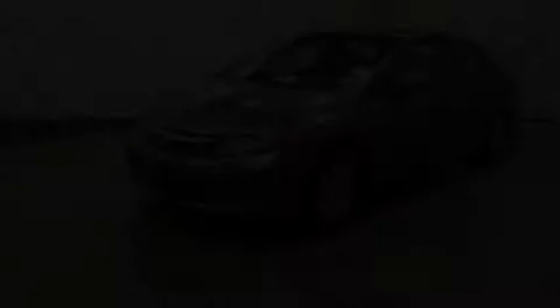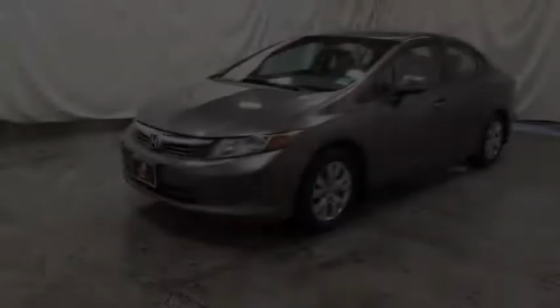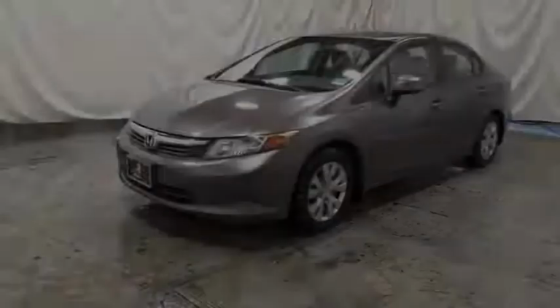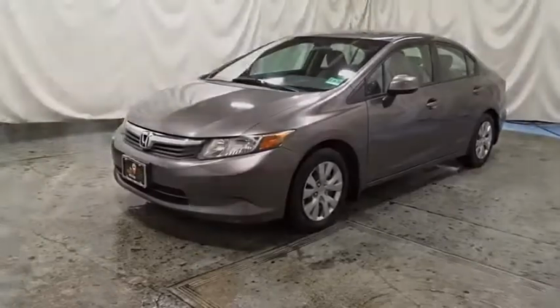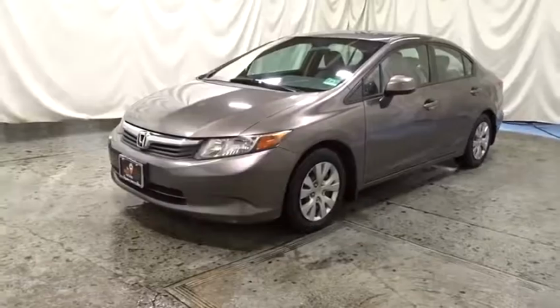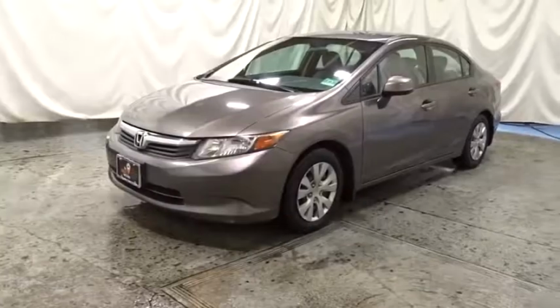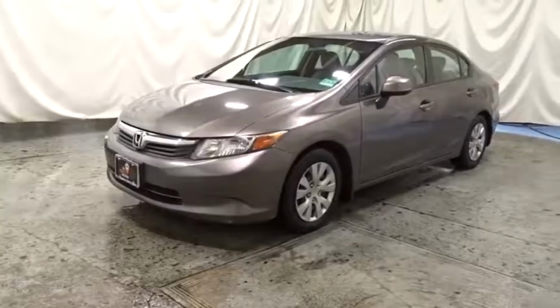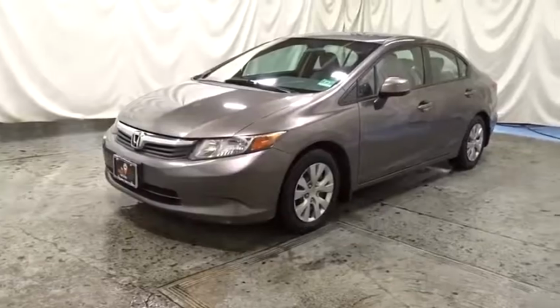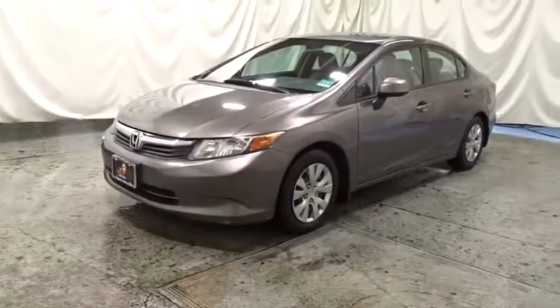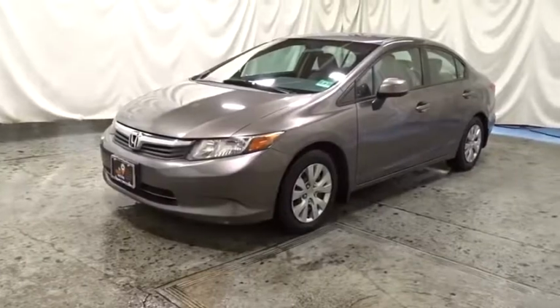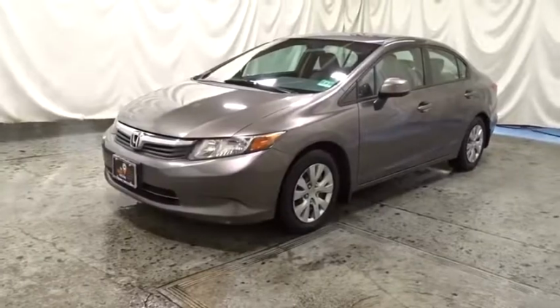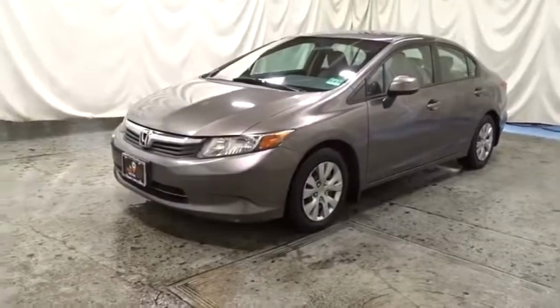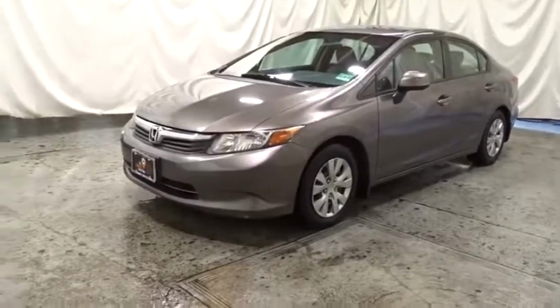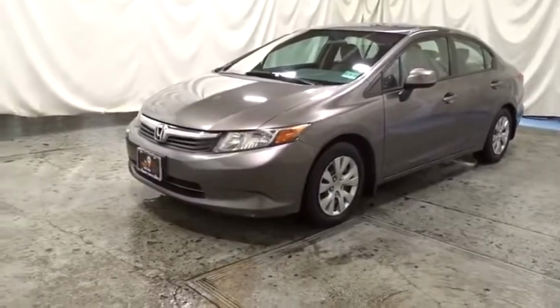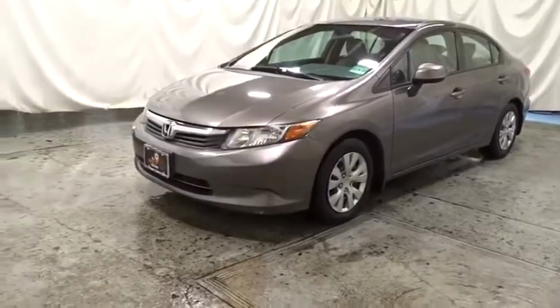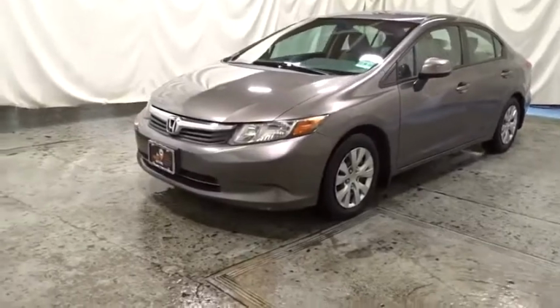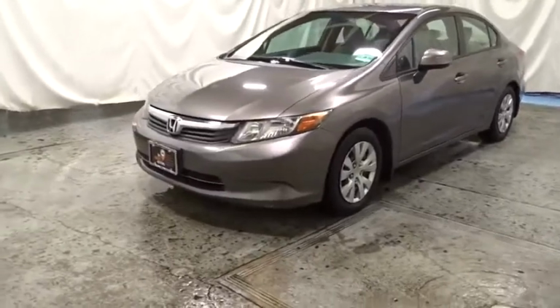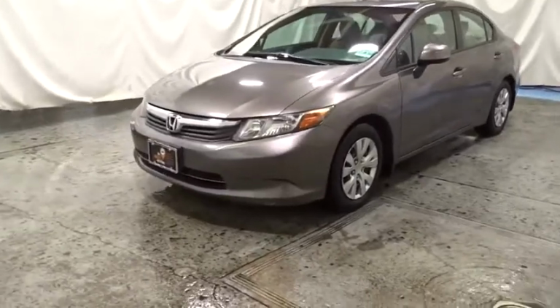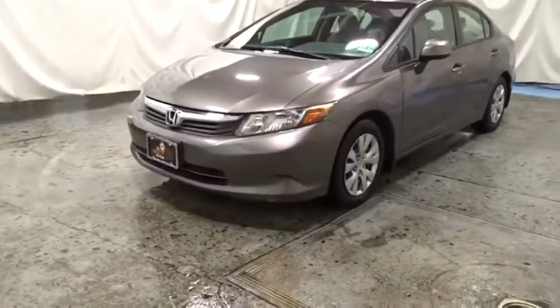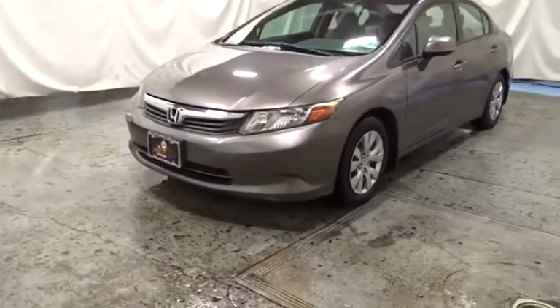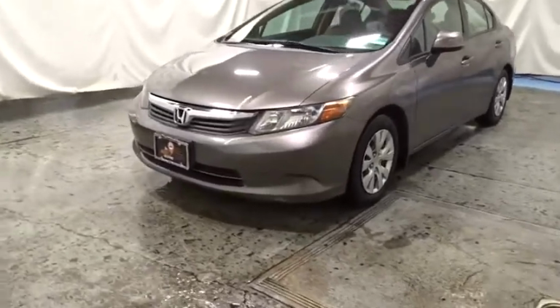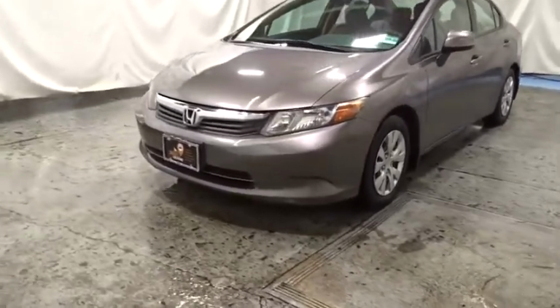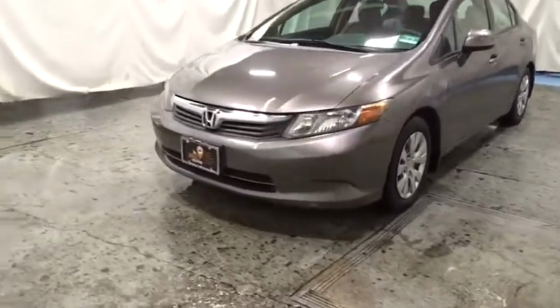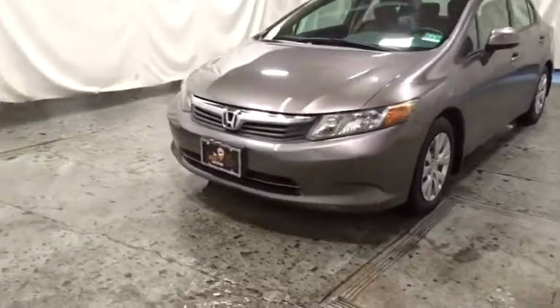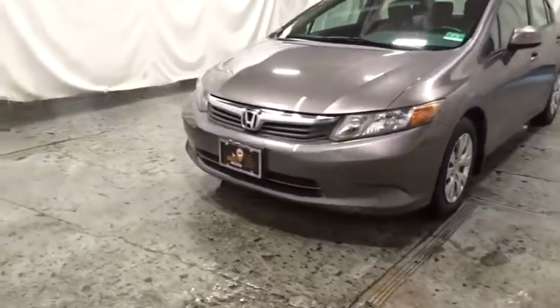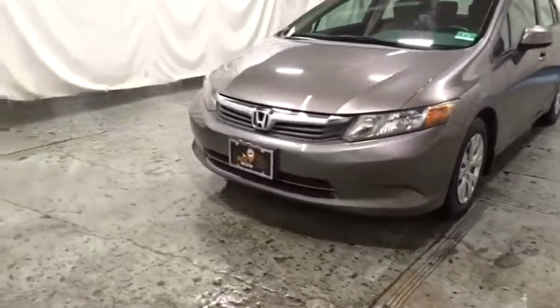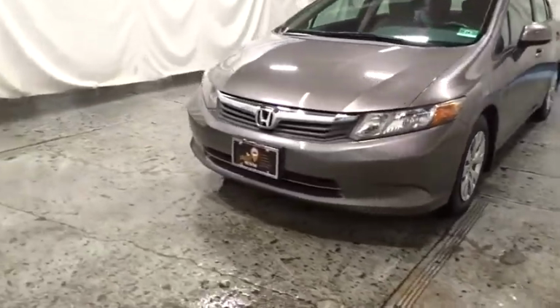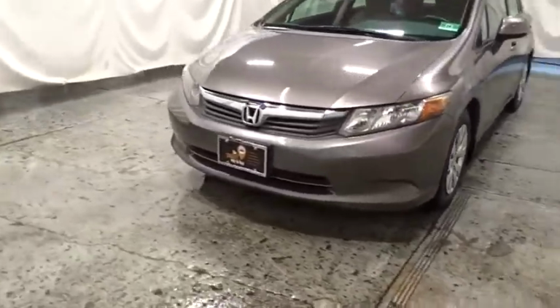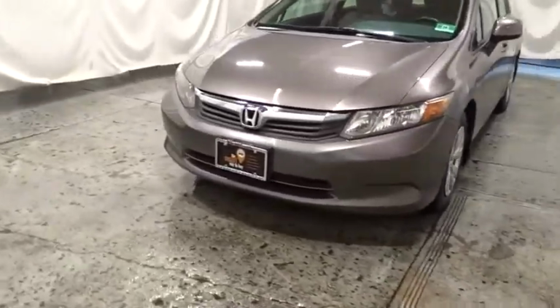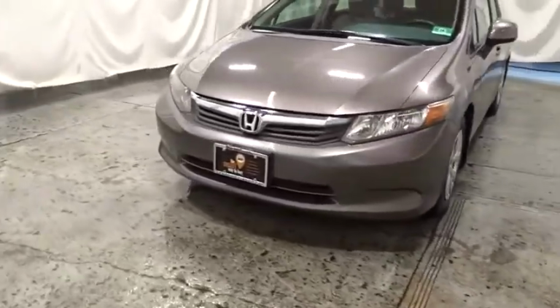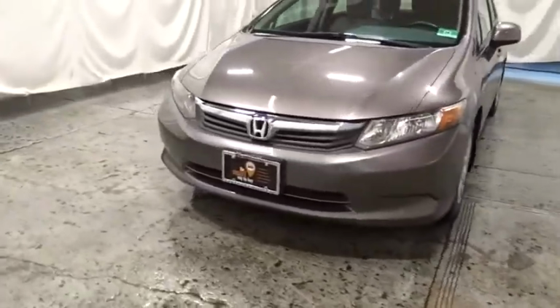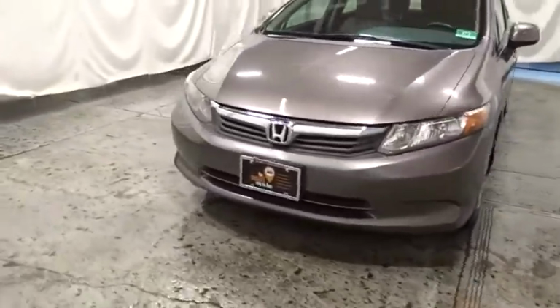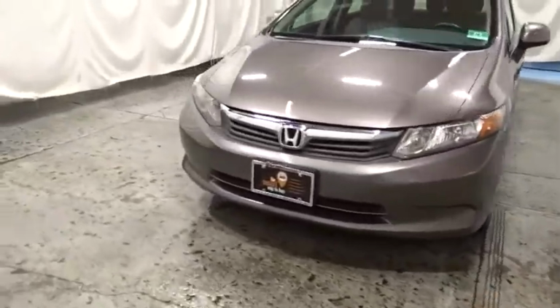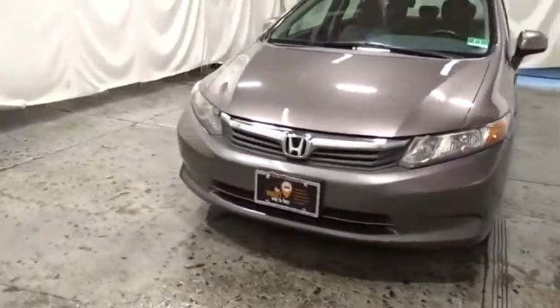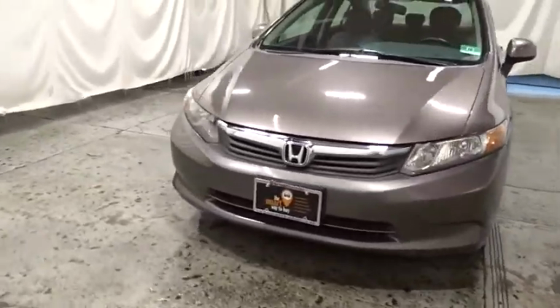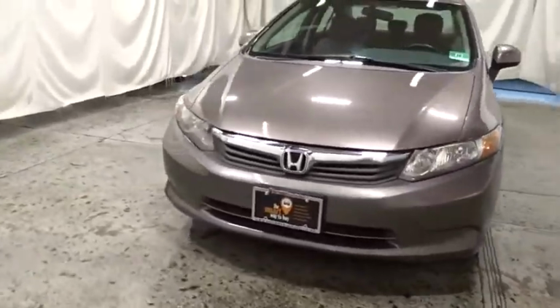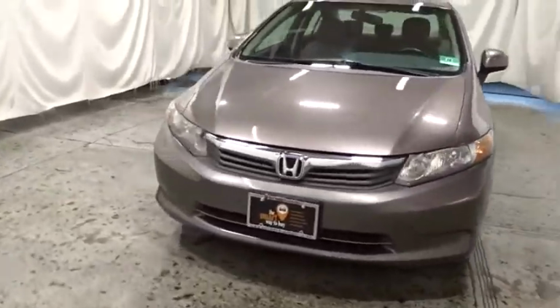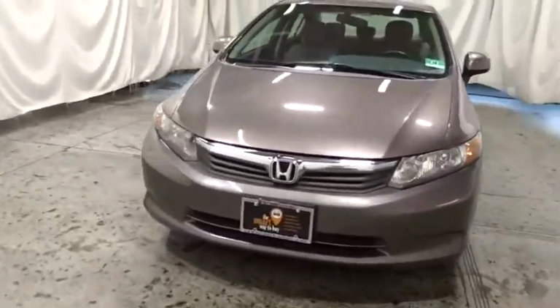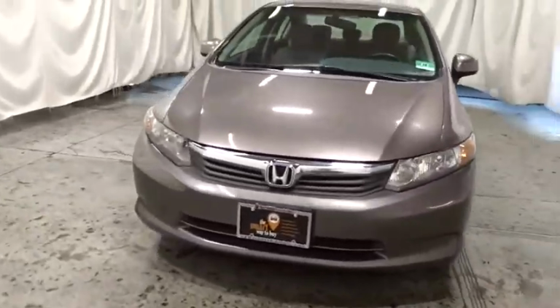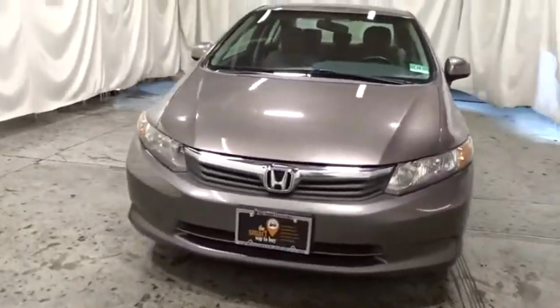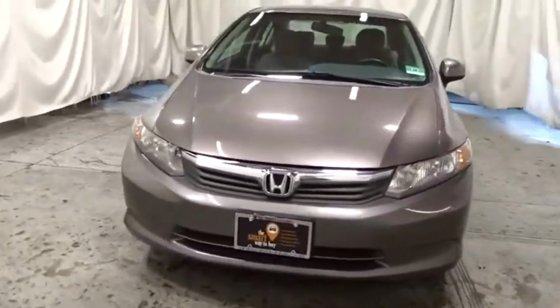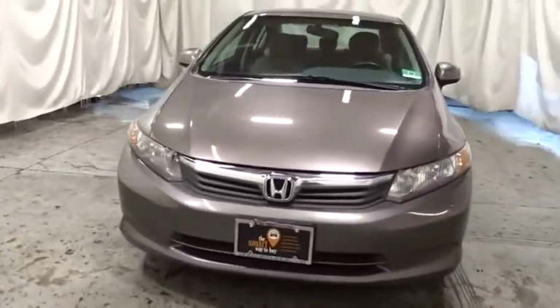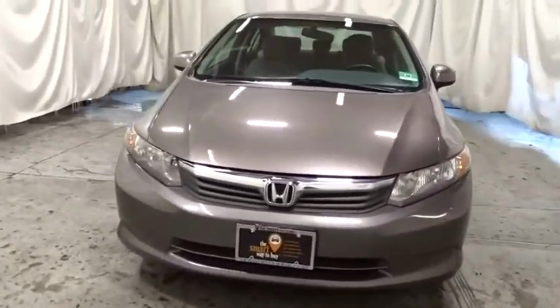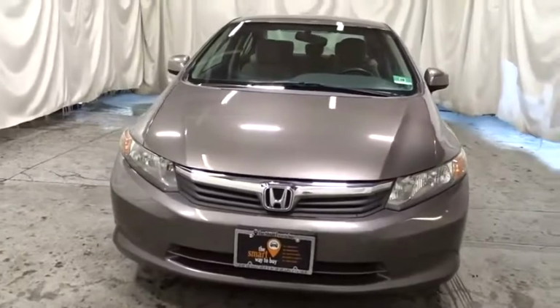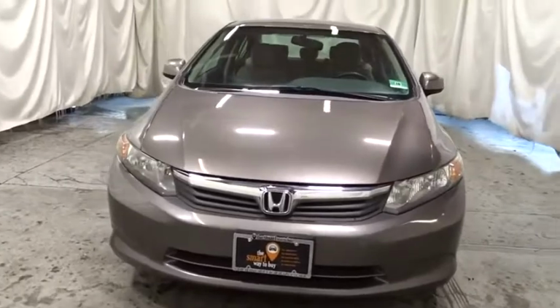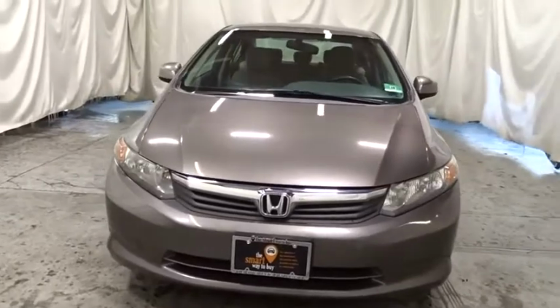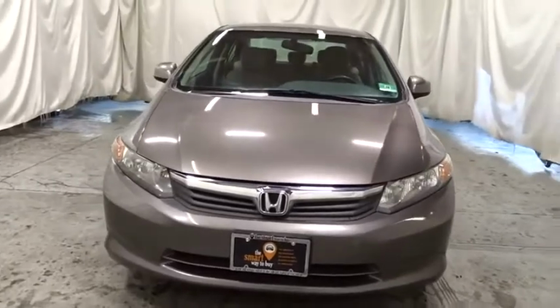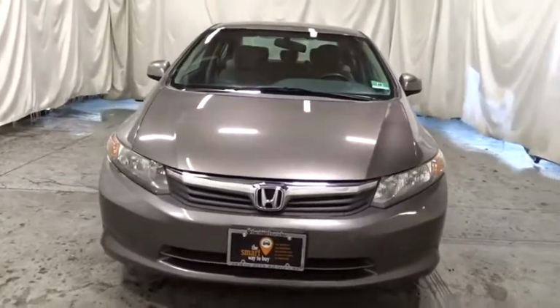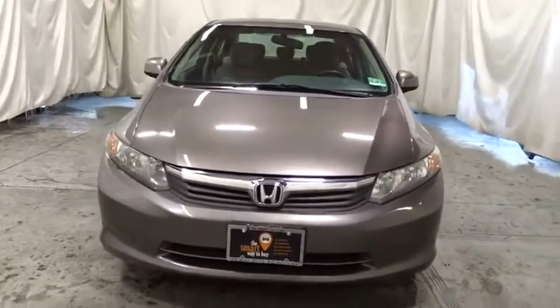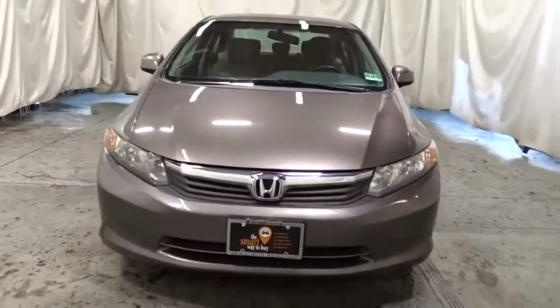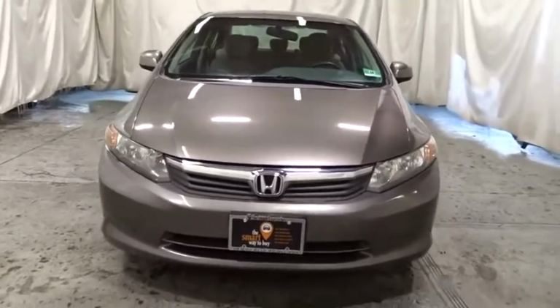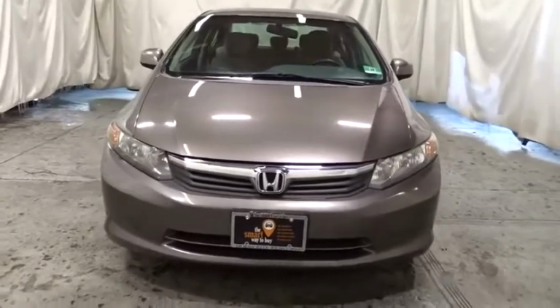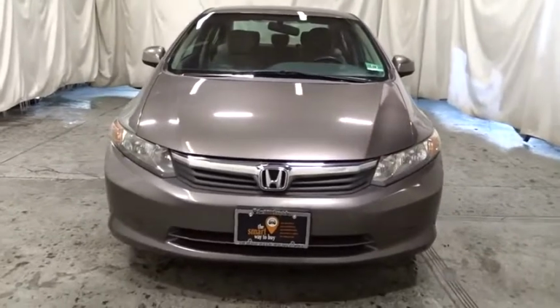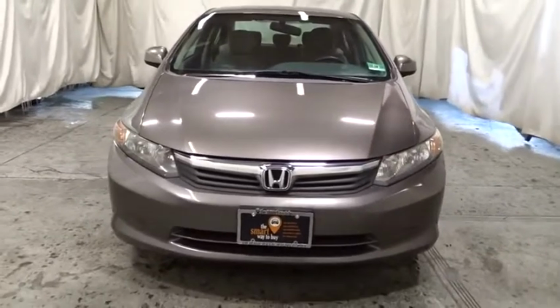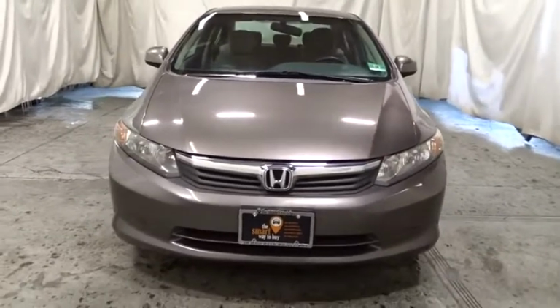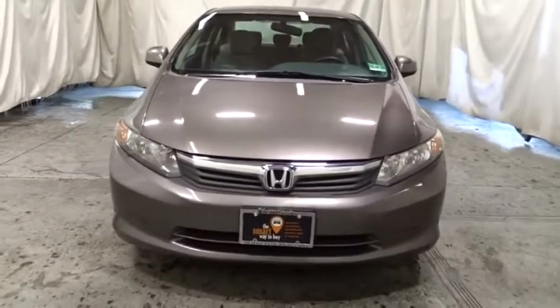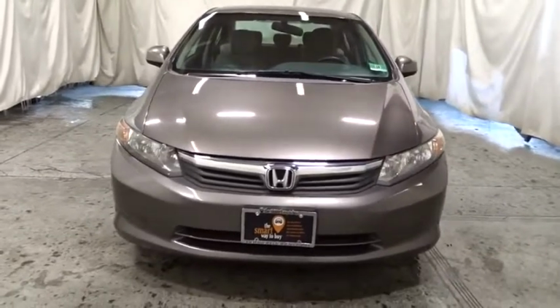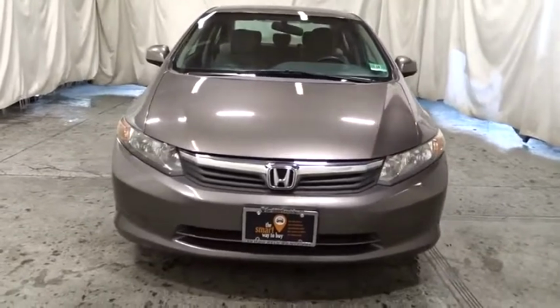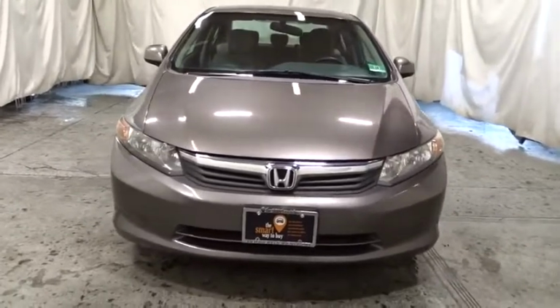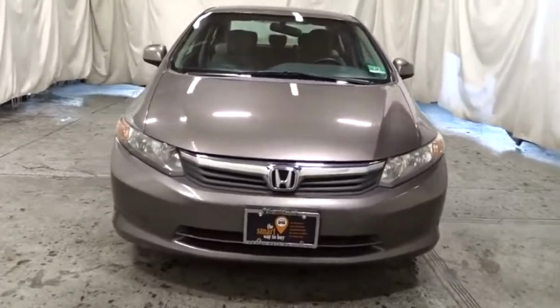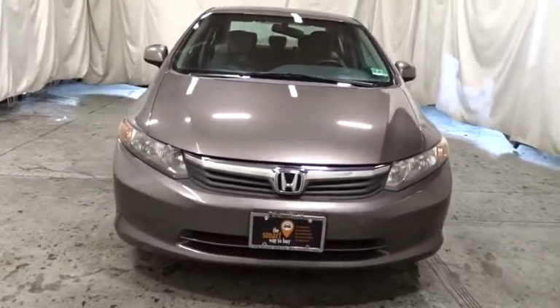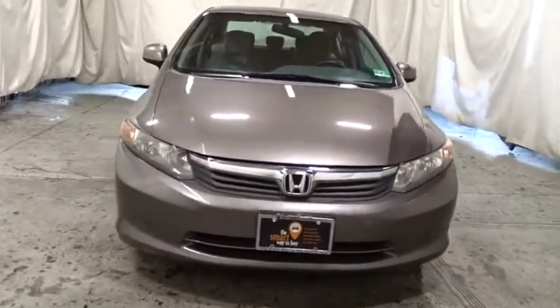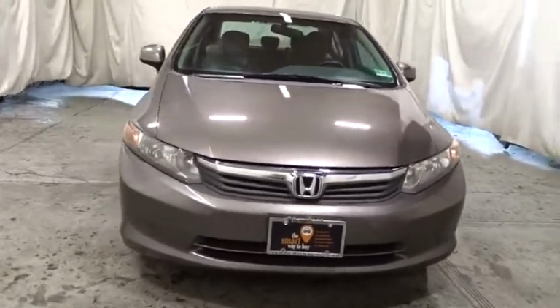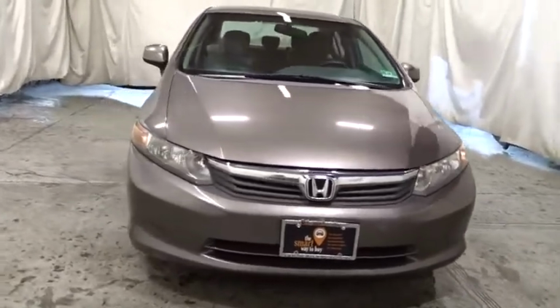Come test drive the 2012 Honda Civic. Honda Civic: practical, awesome gas mileage, and incredibly reliable.